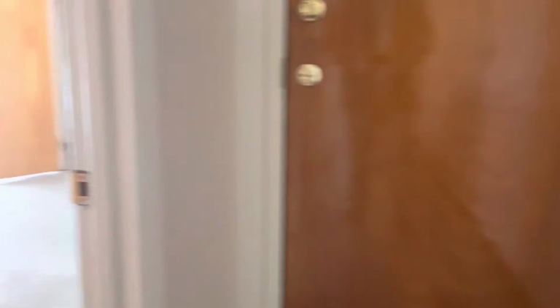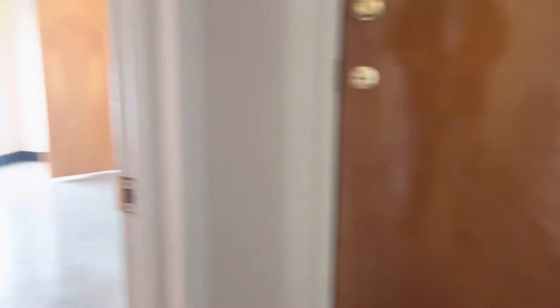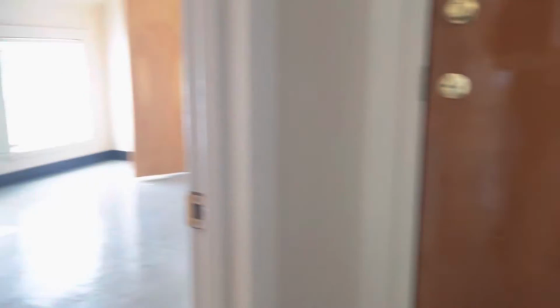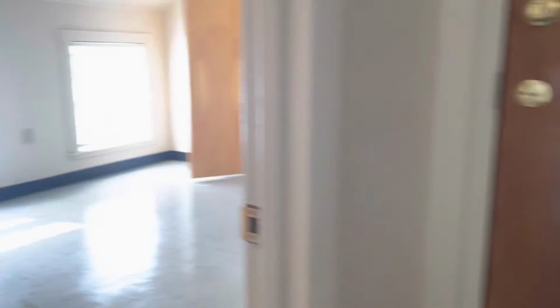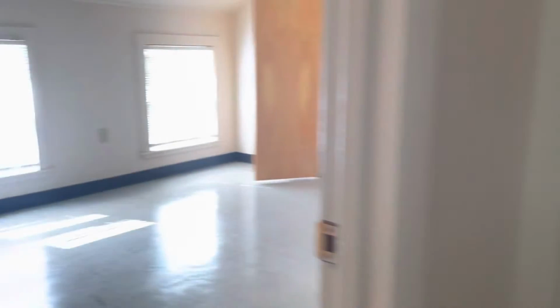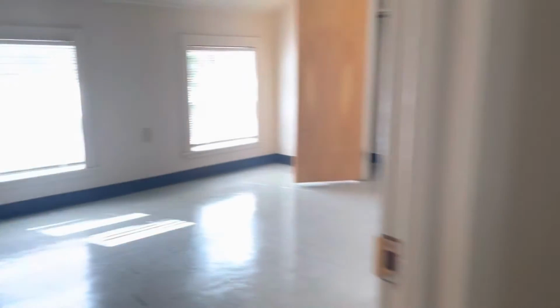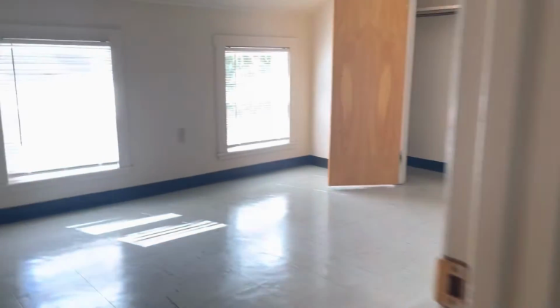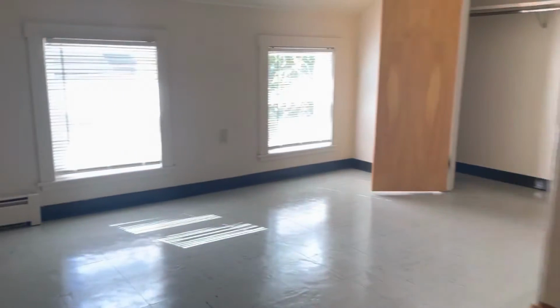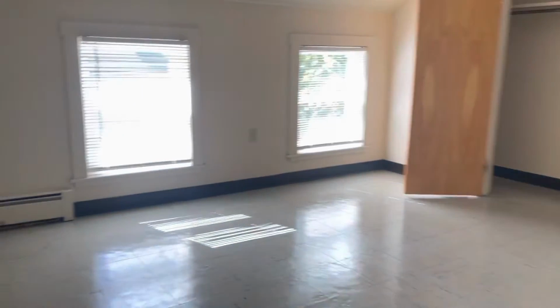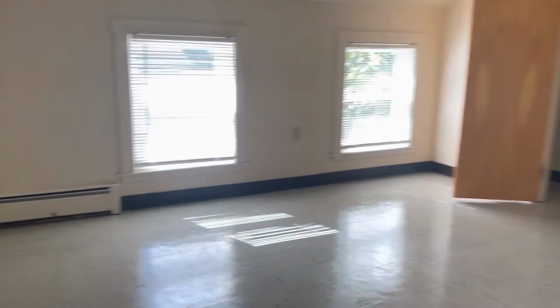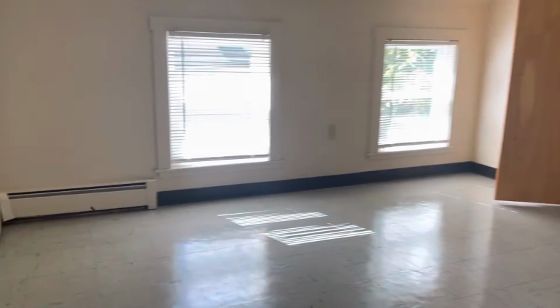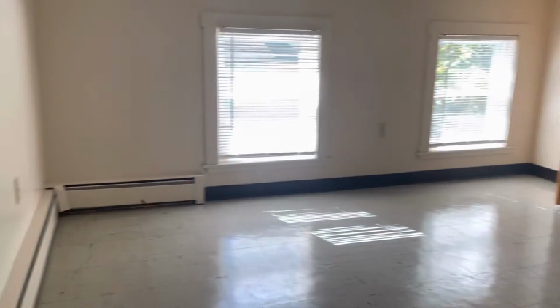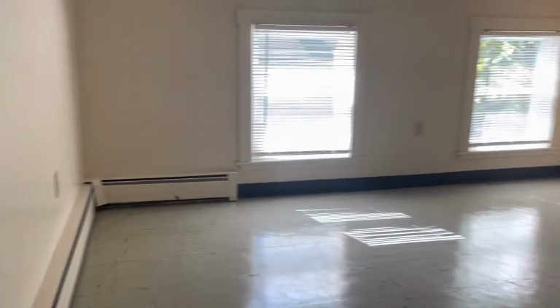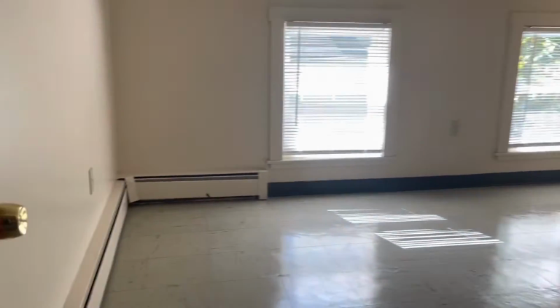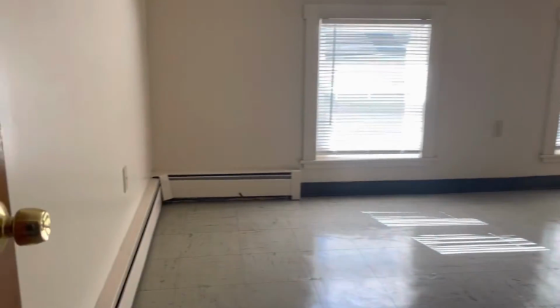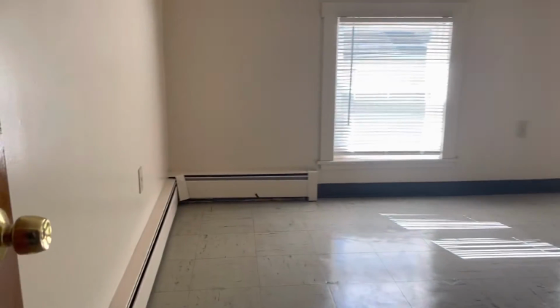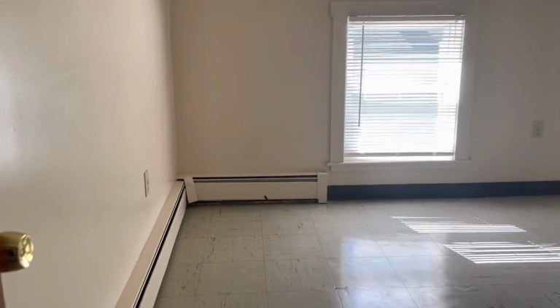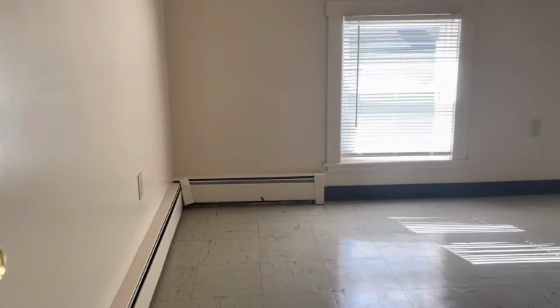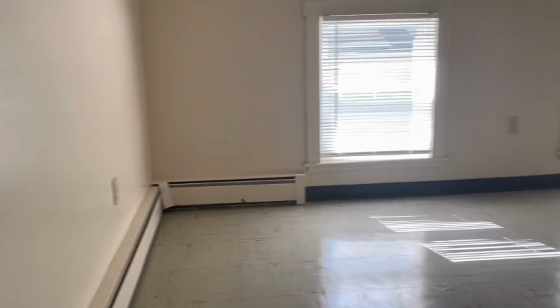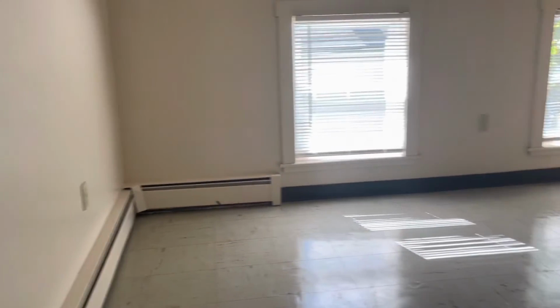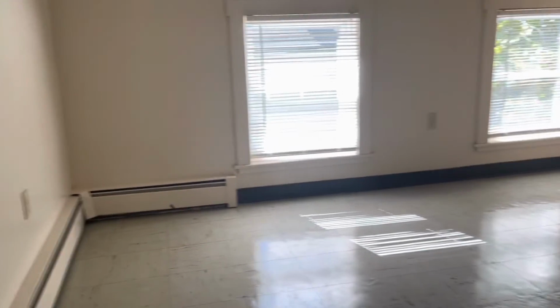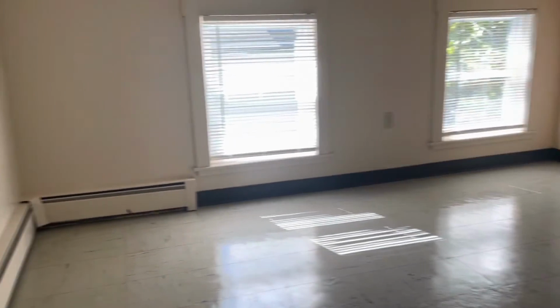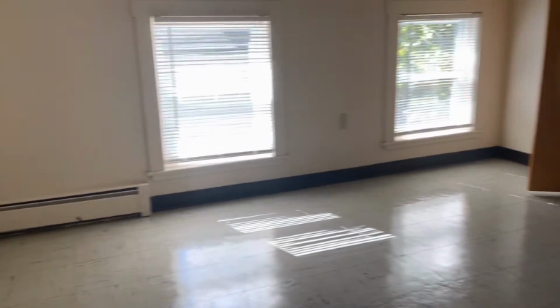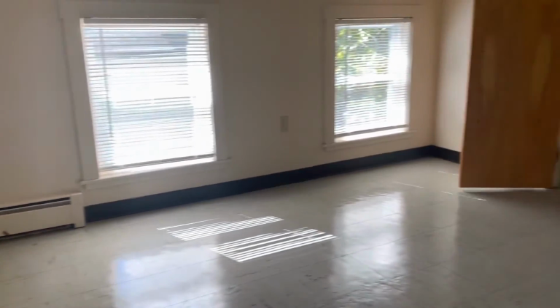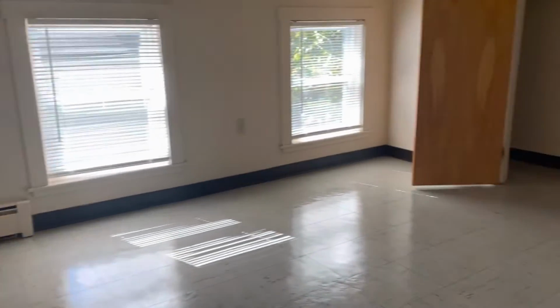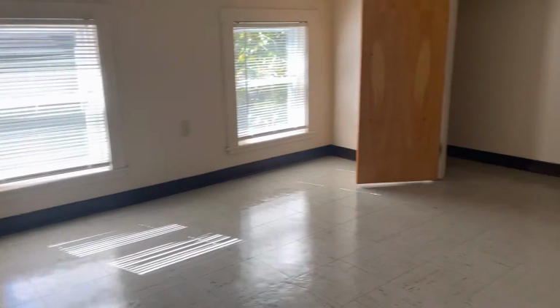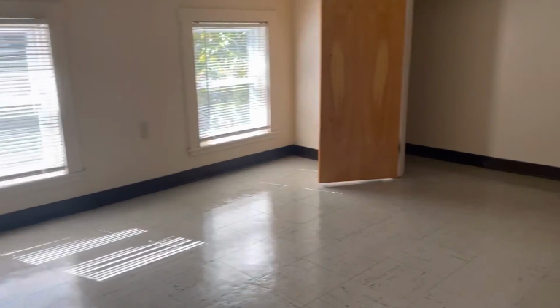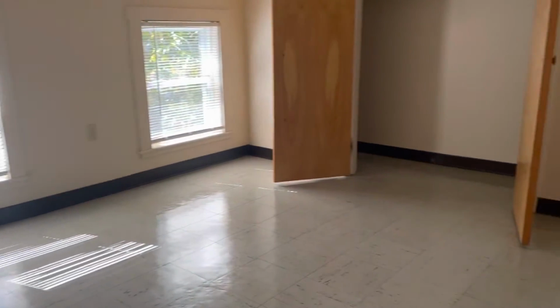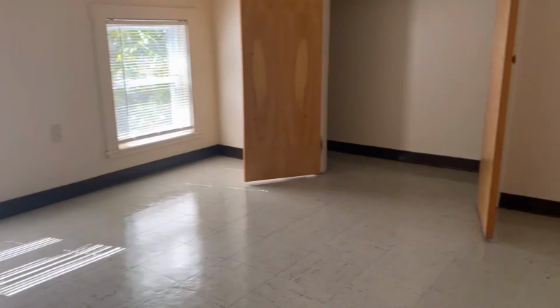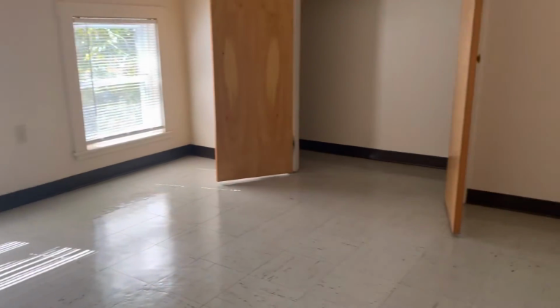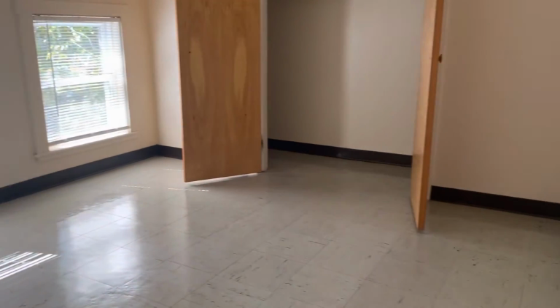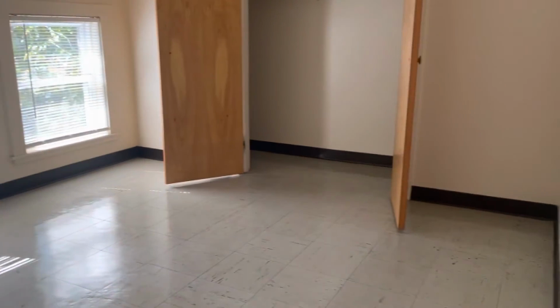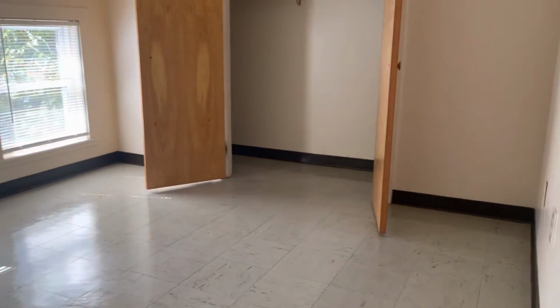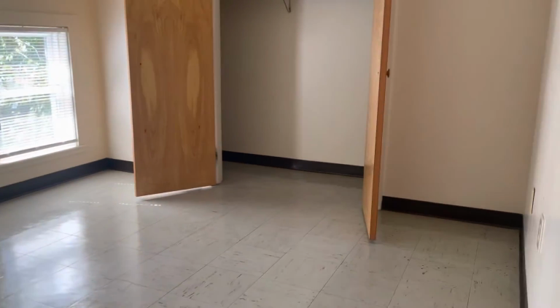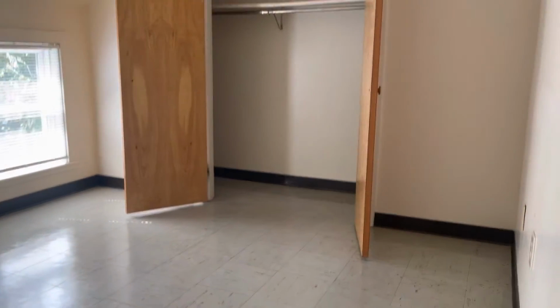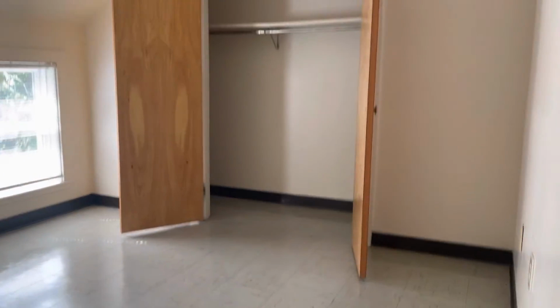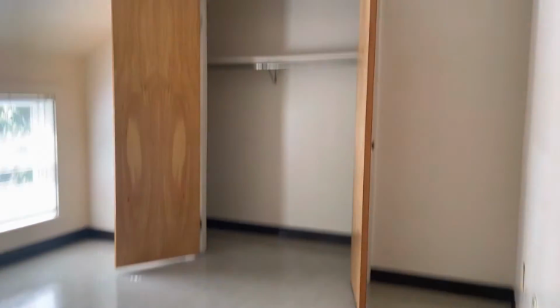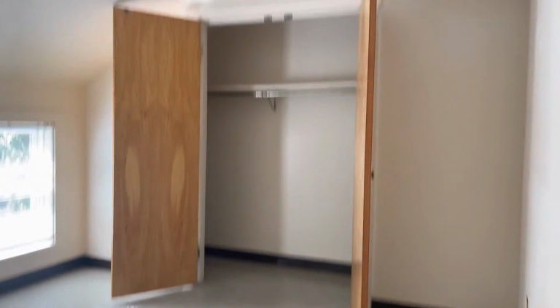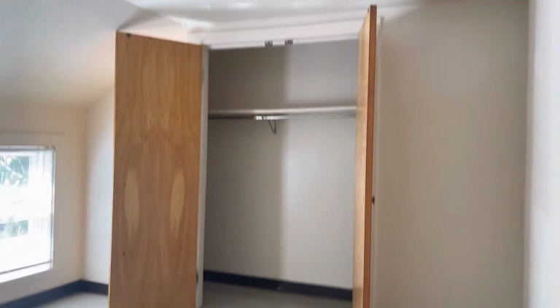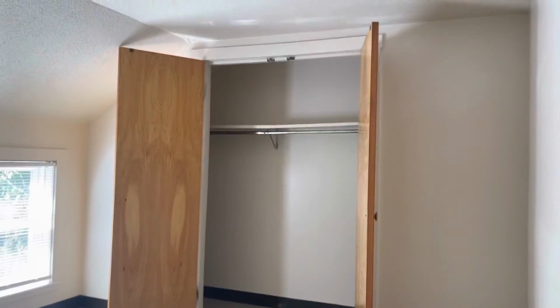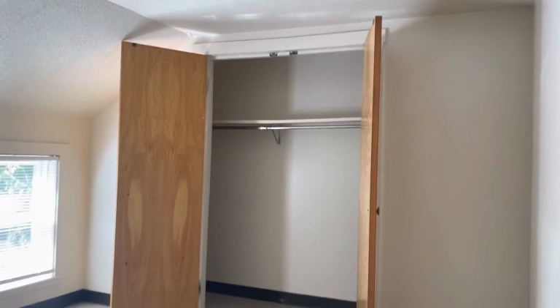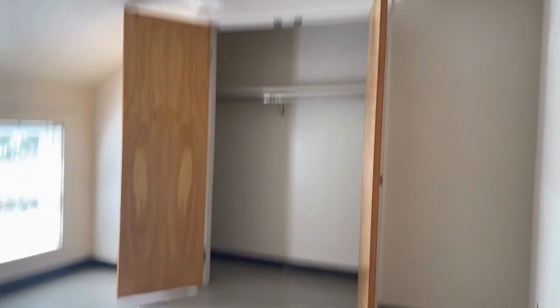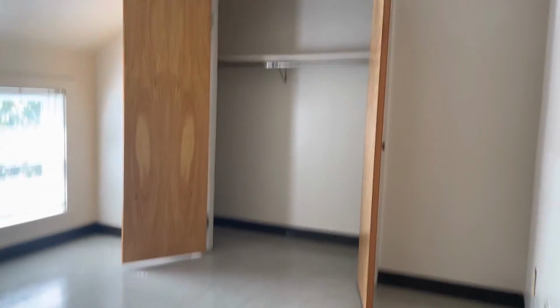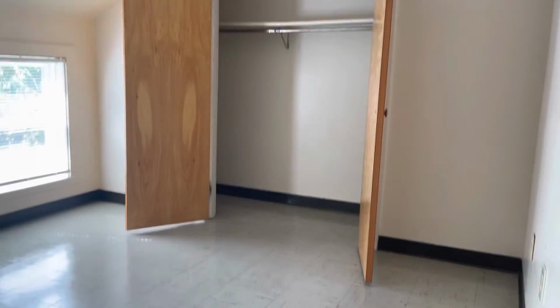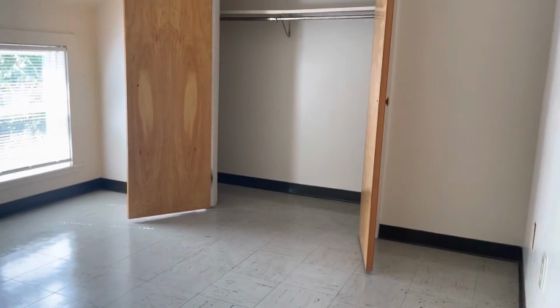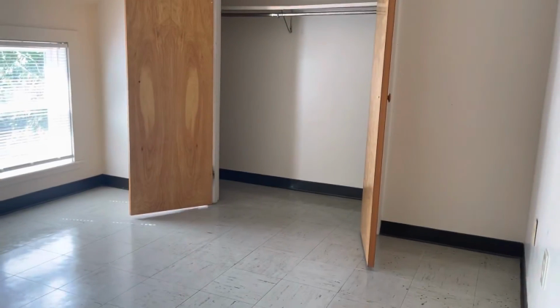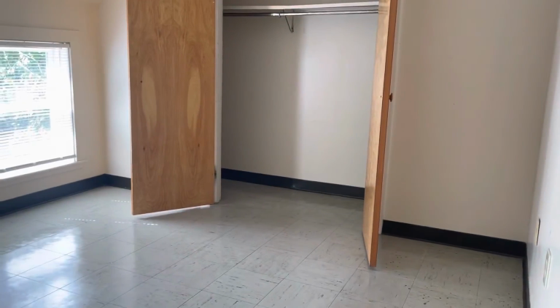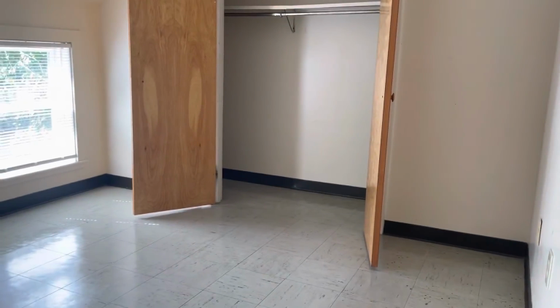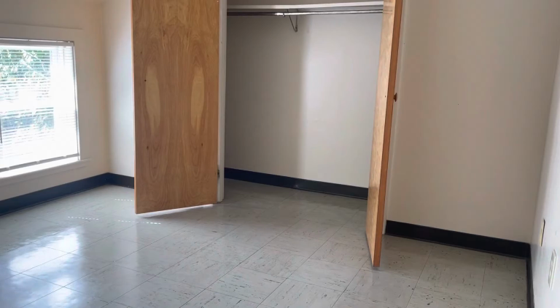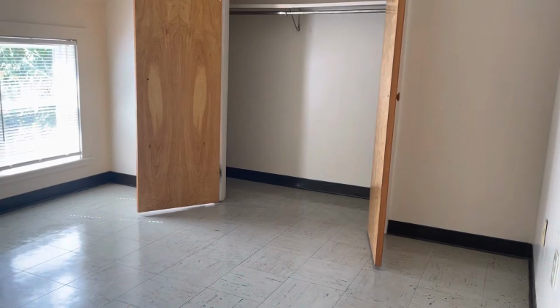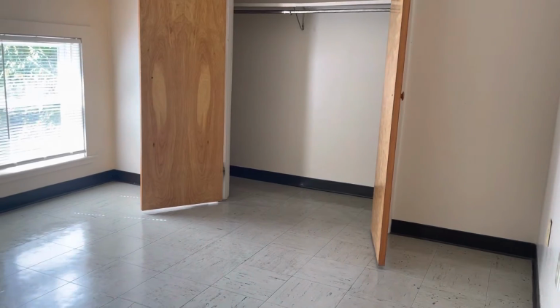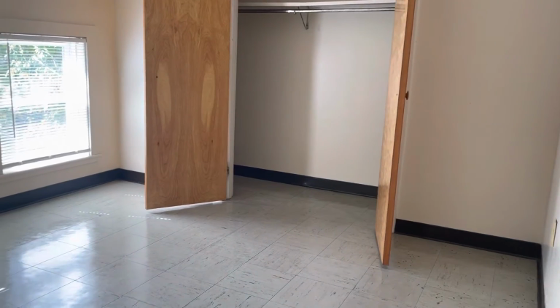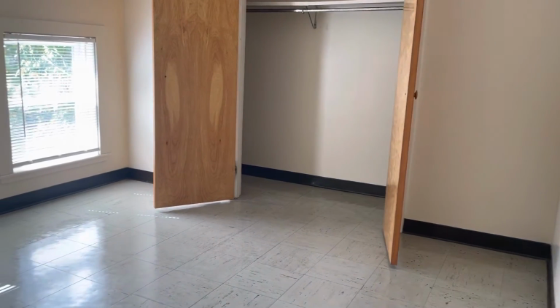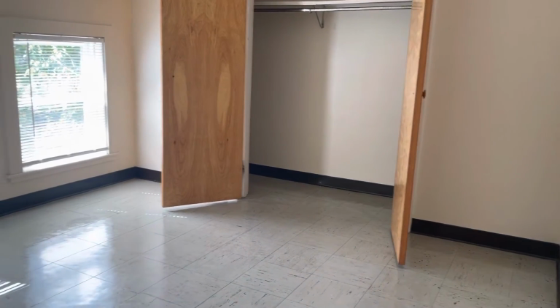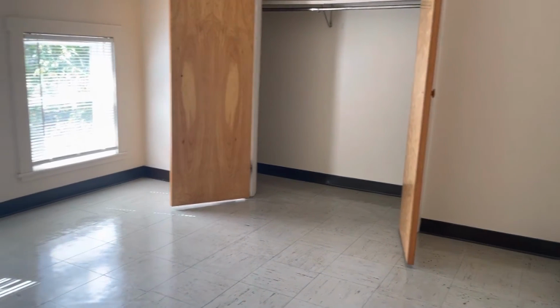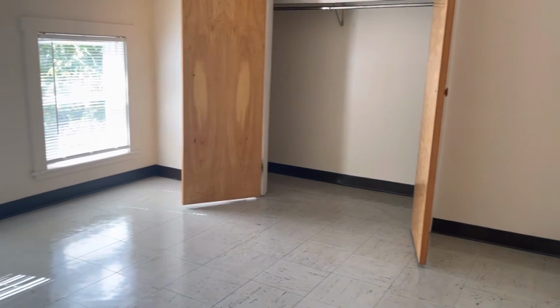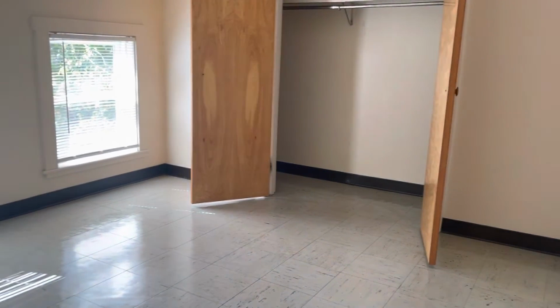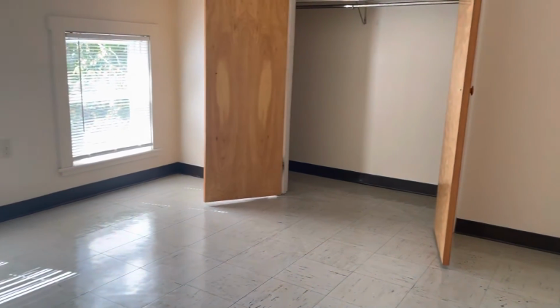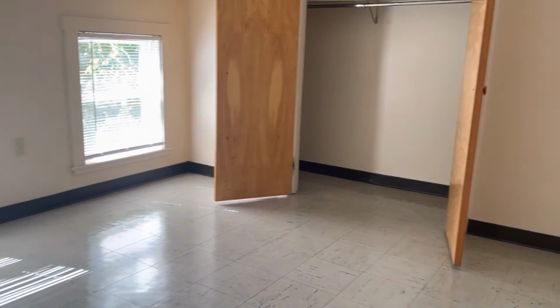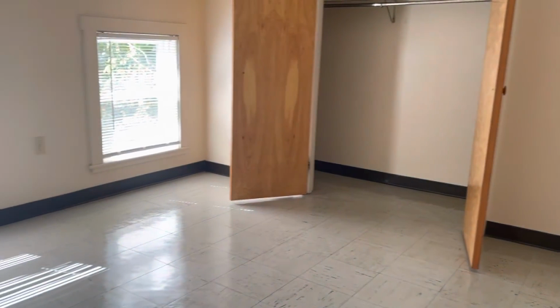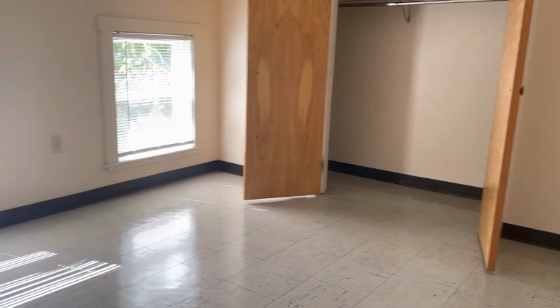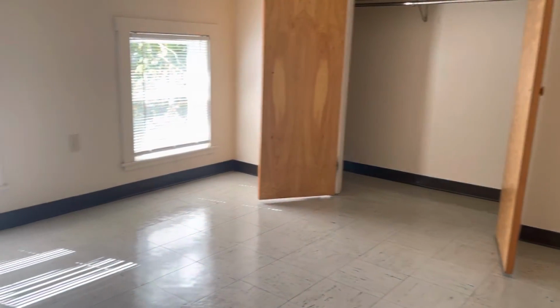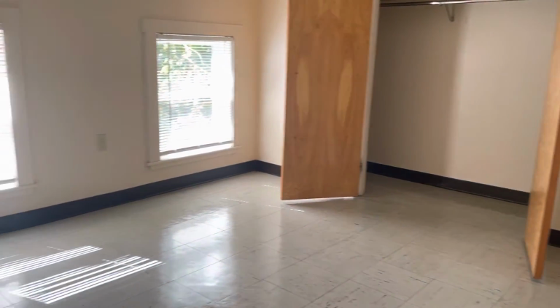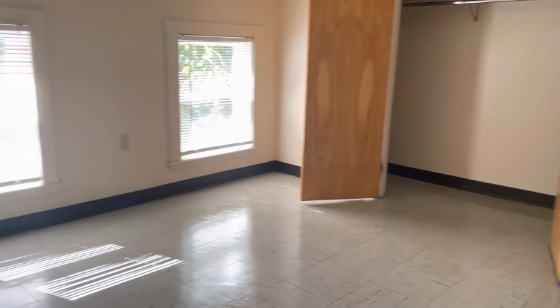And every bedroom in here. Bring it up for a queen set, possibly a king. Deep closet there with some built-in shelving.